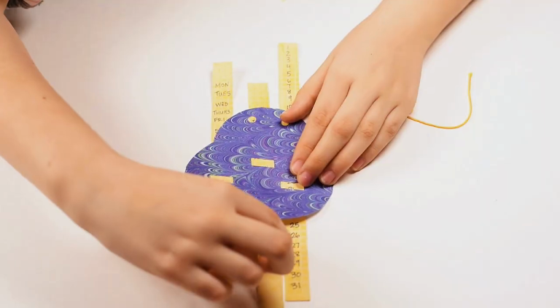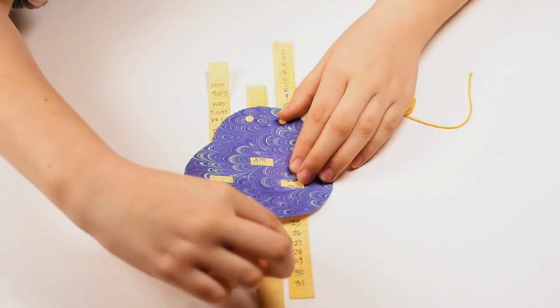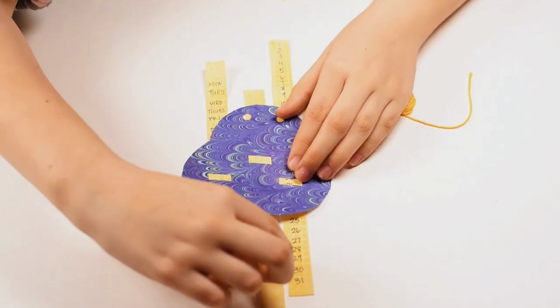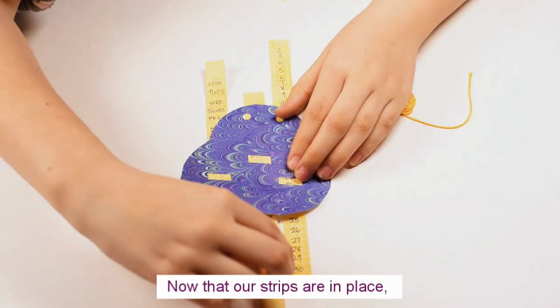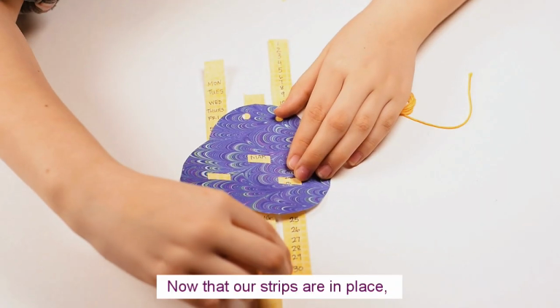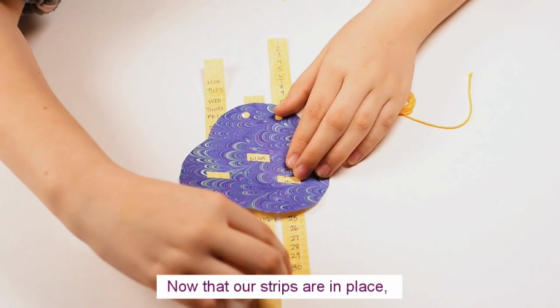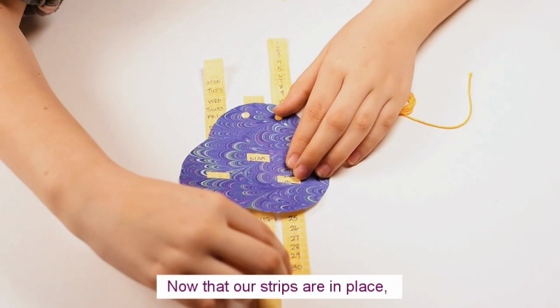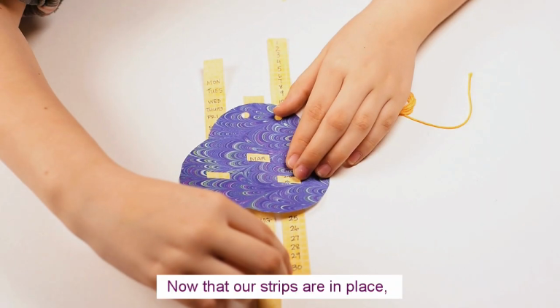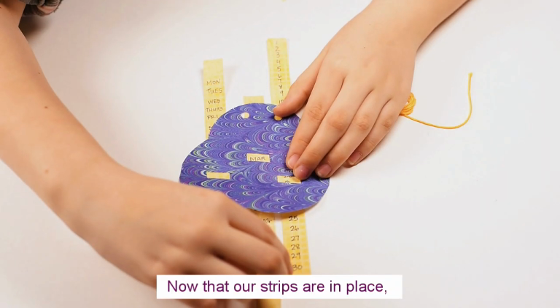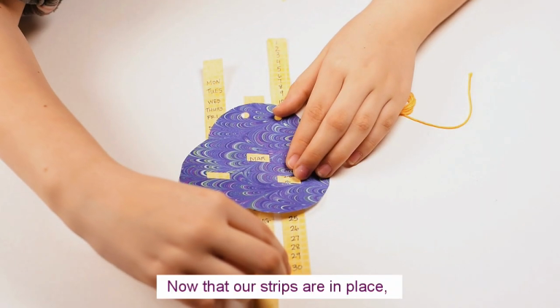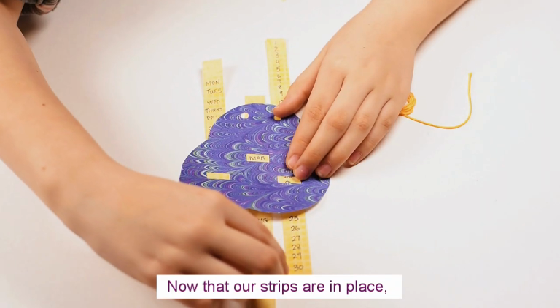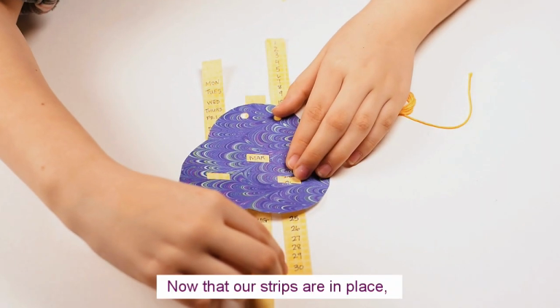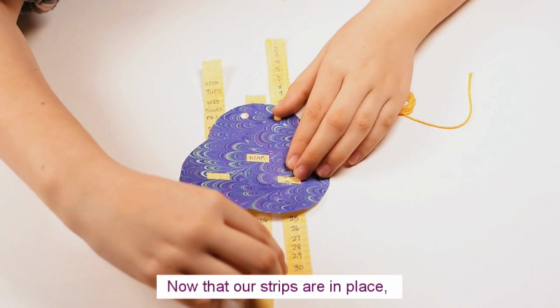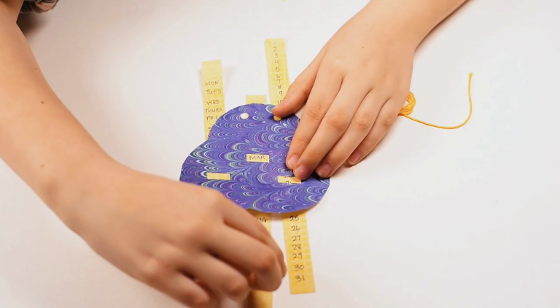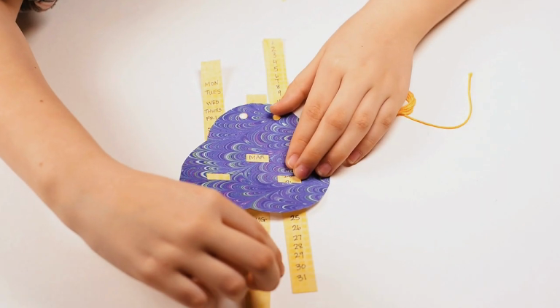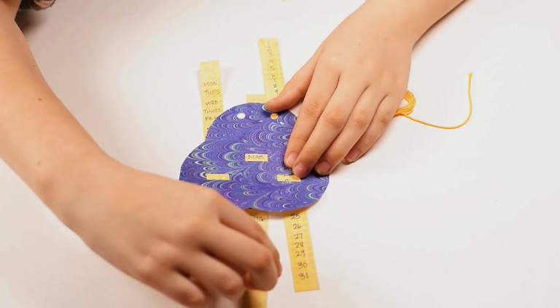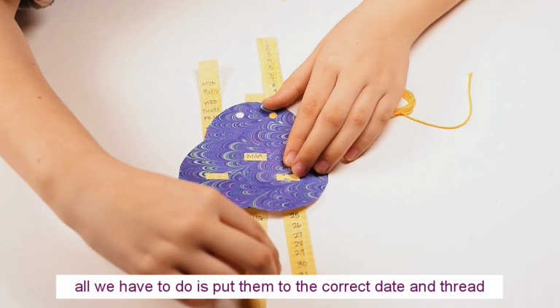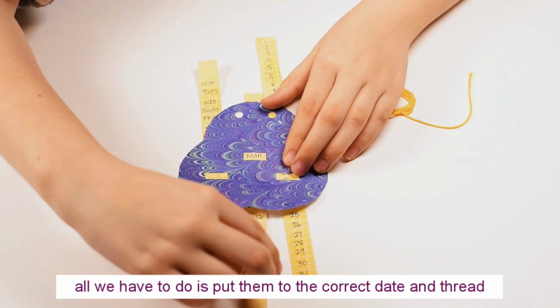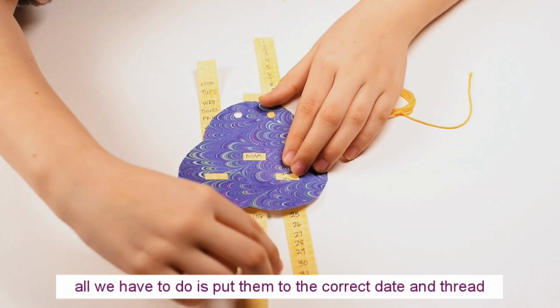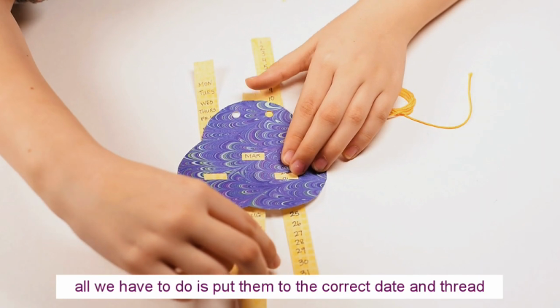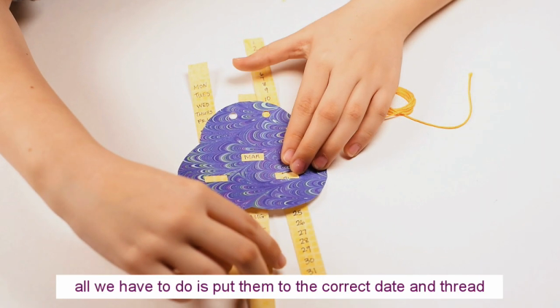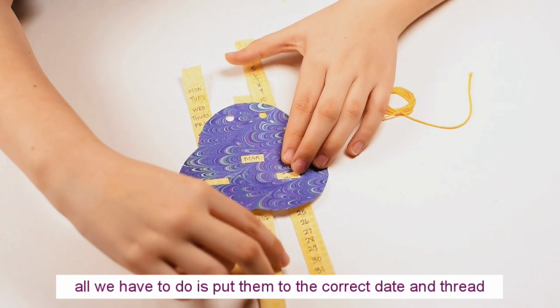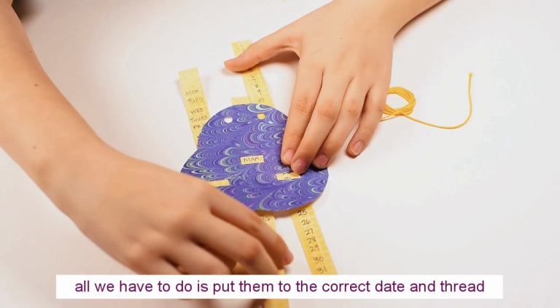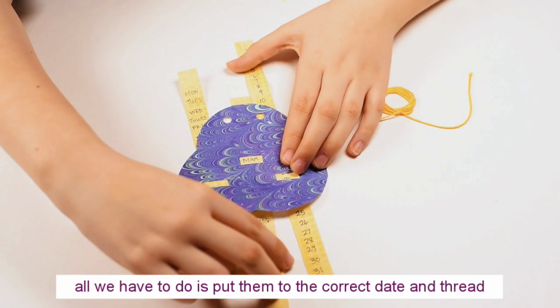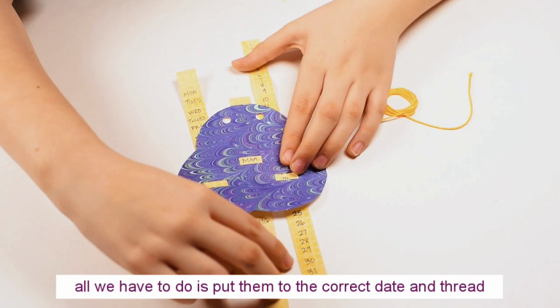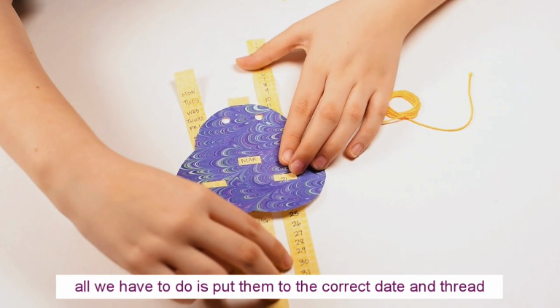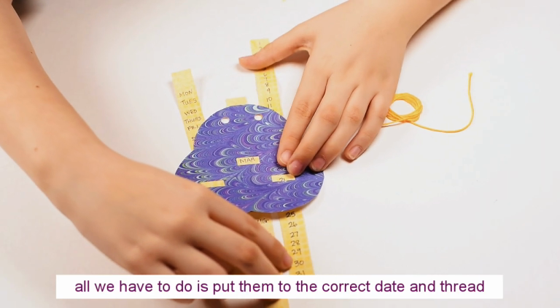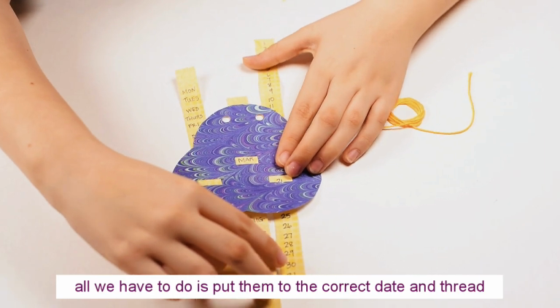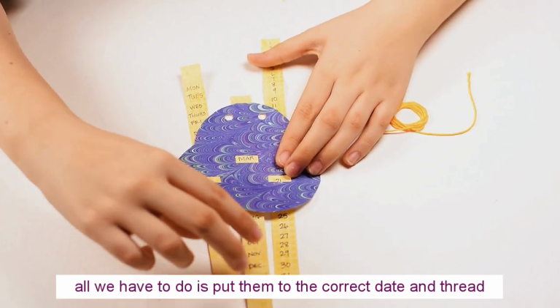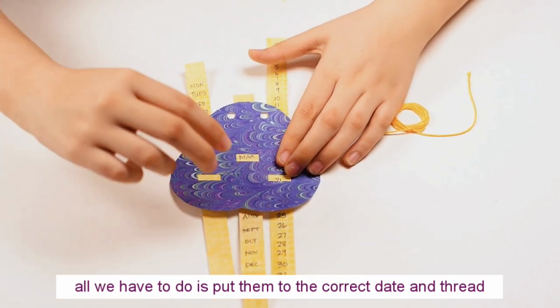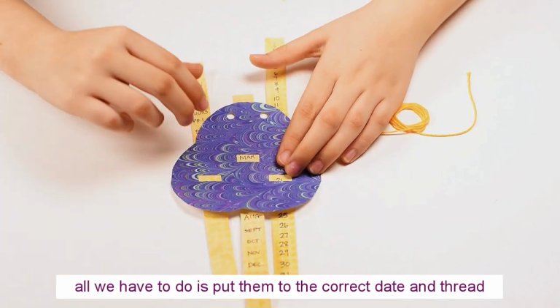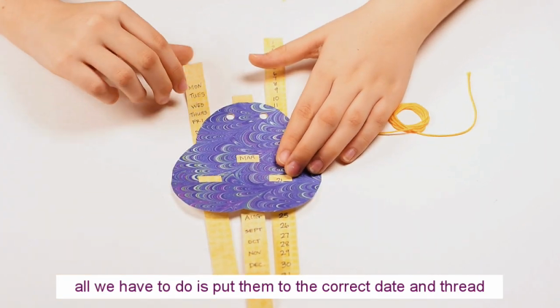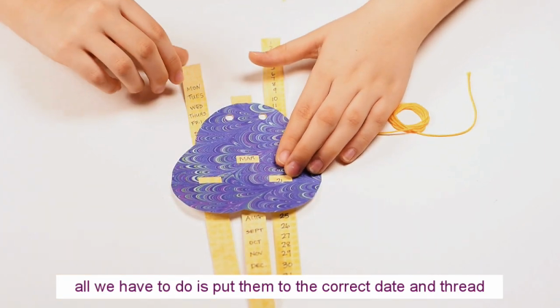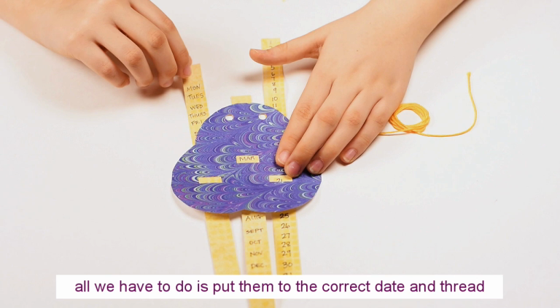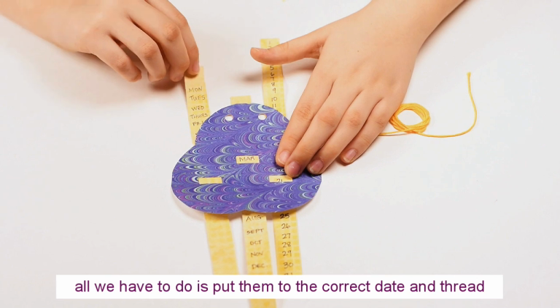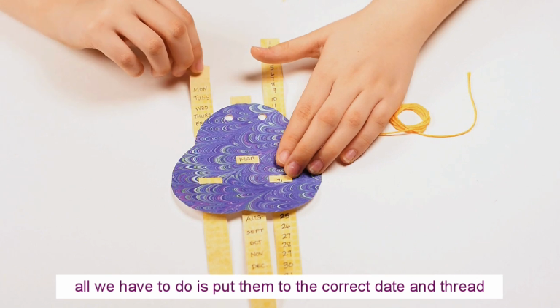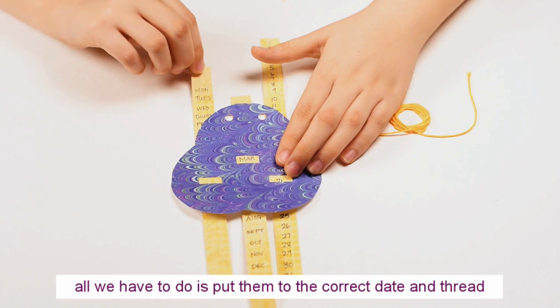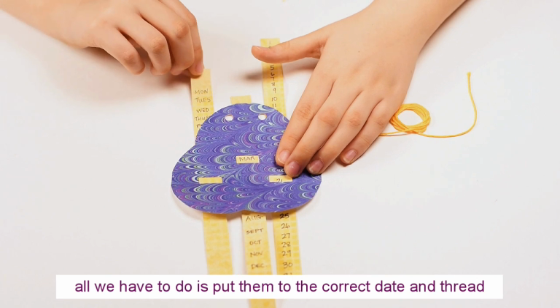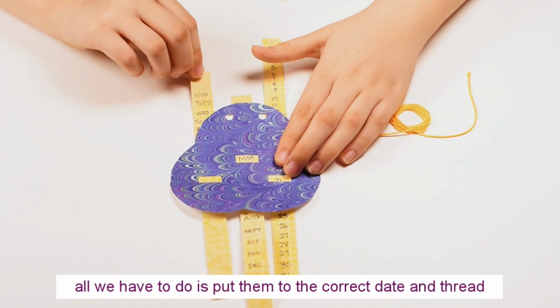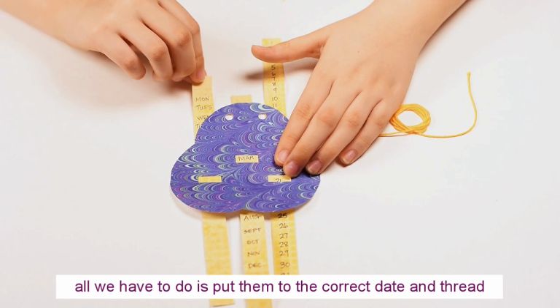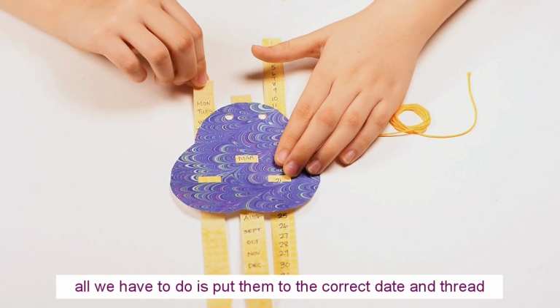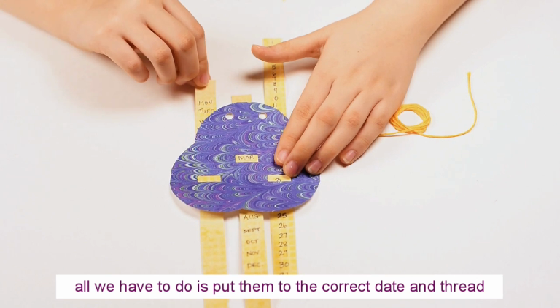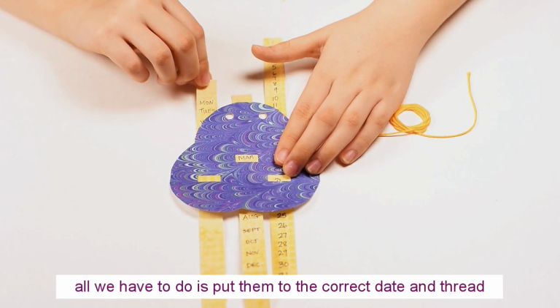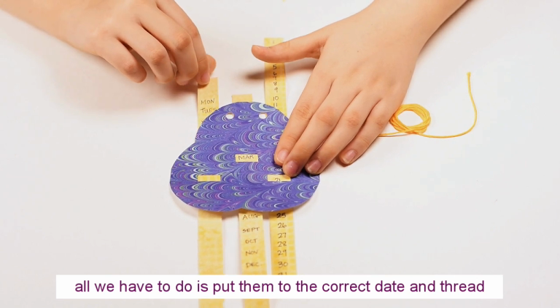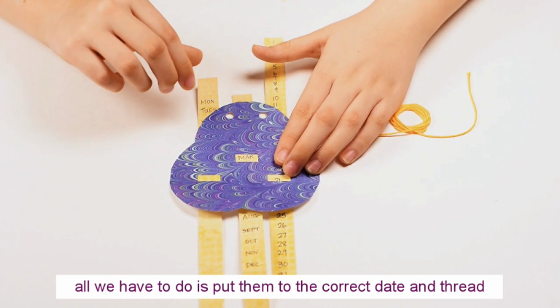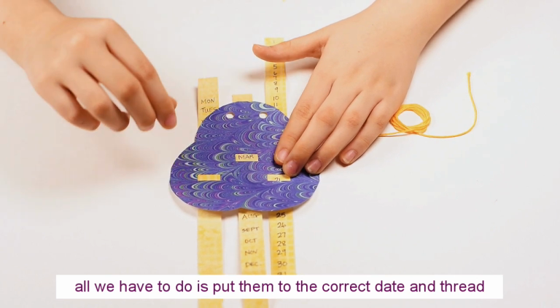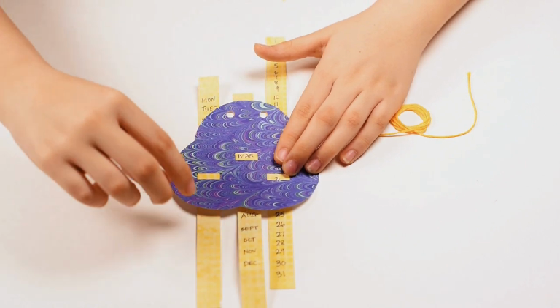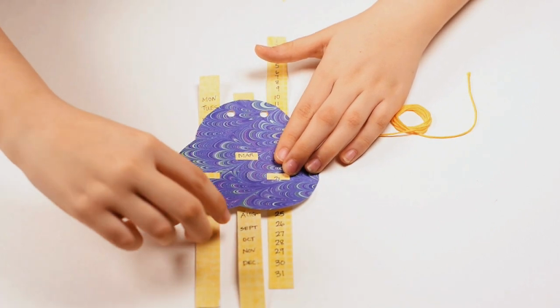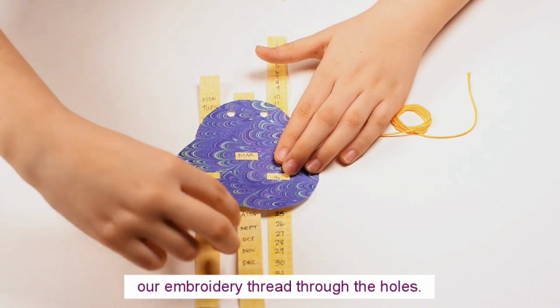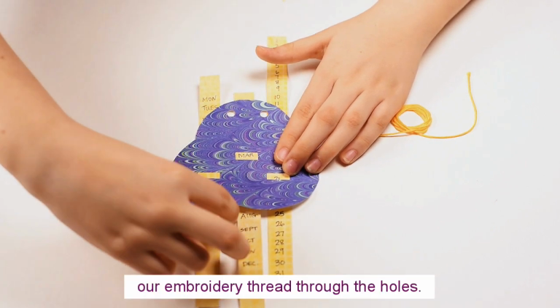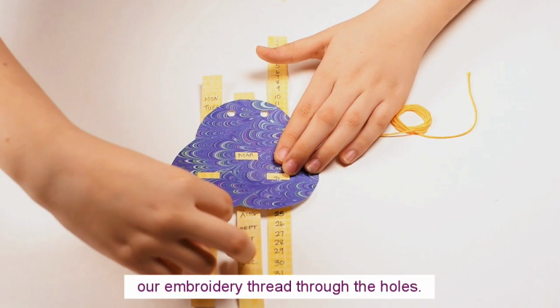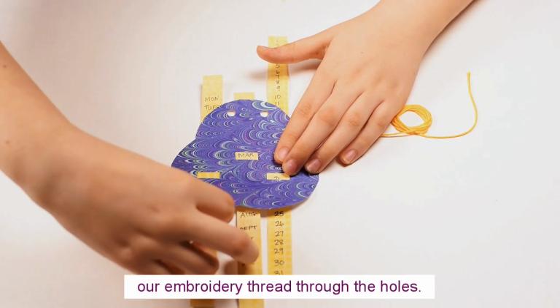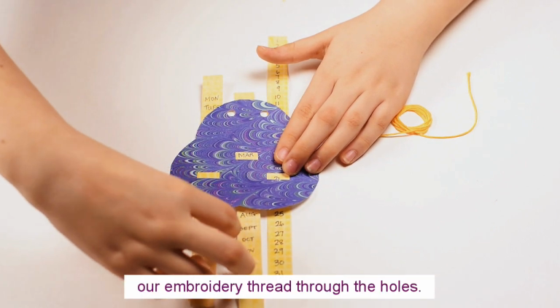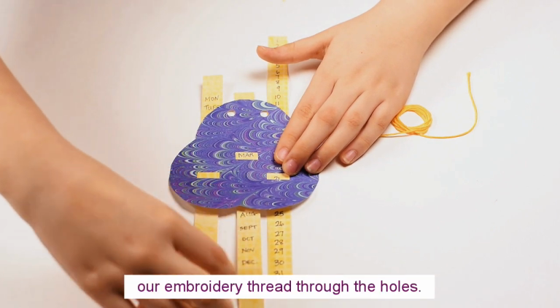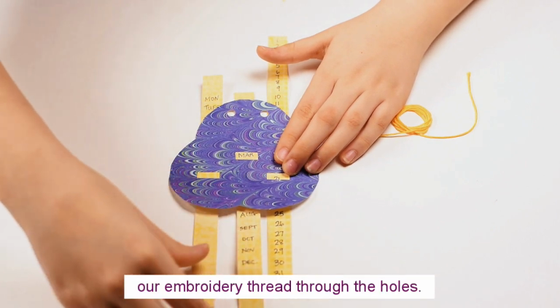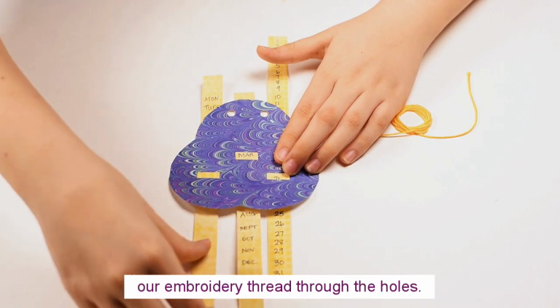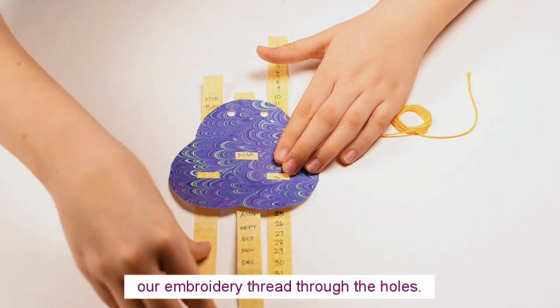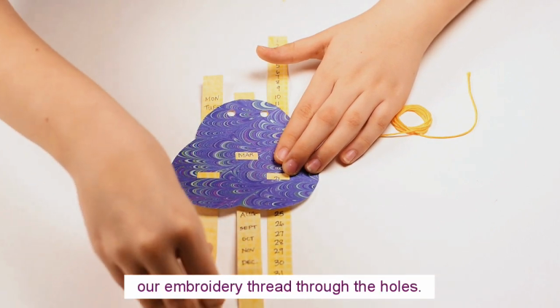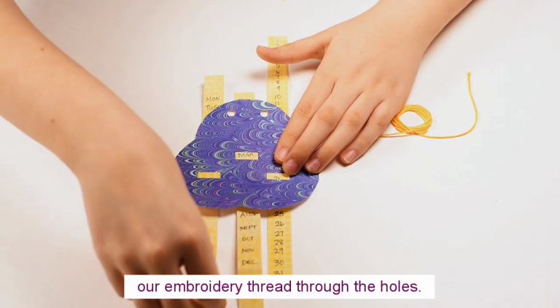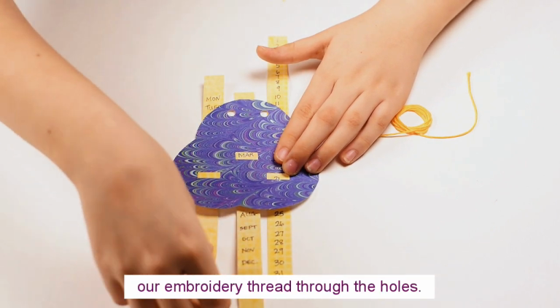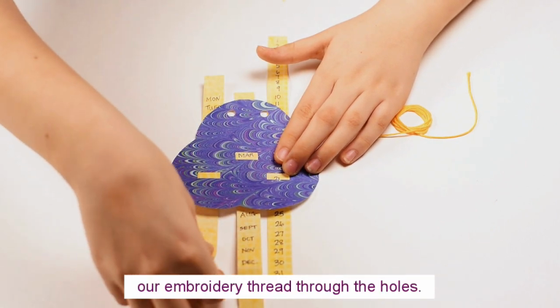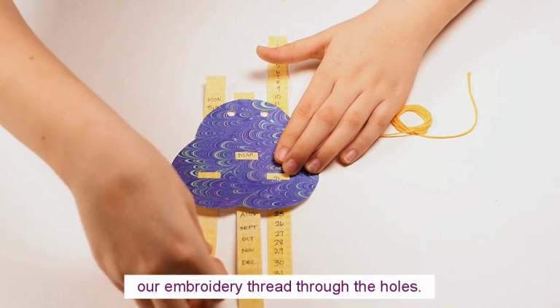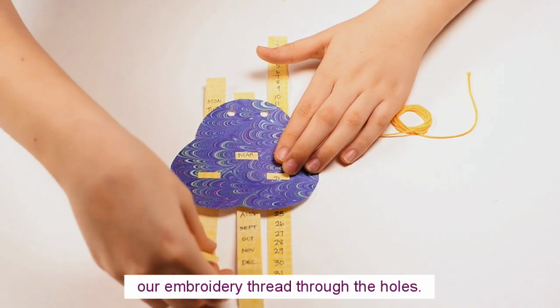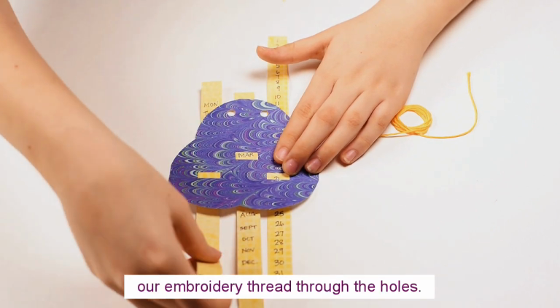Now that our strips are in place, all we have to do is put them to the correct date and thread our embroidery thread through the holes.